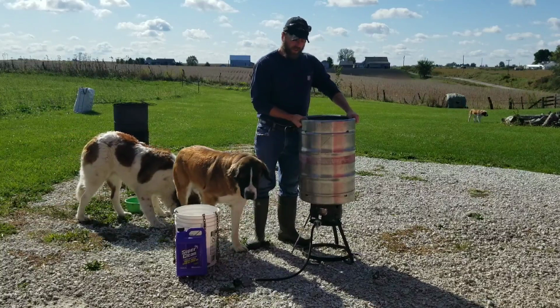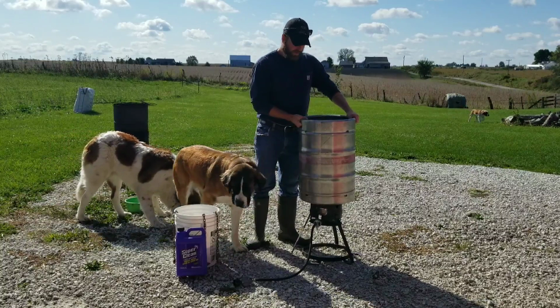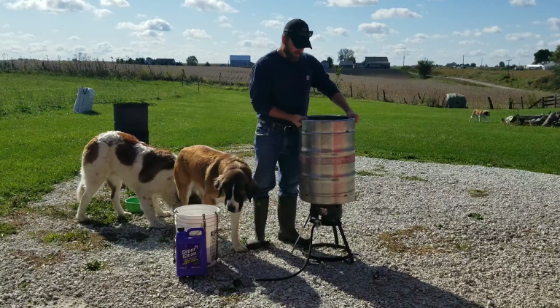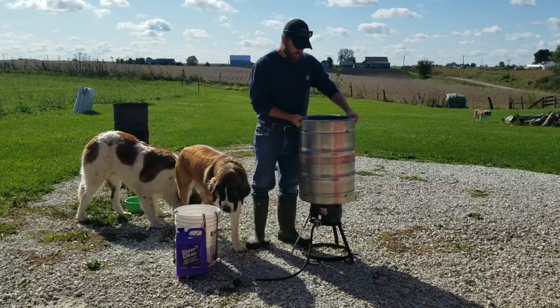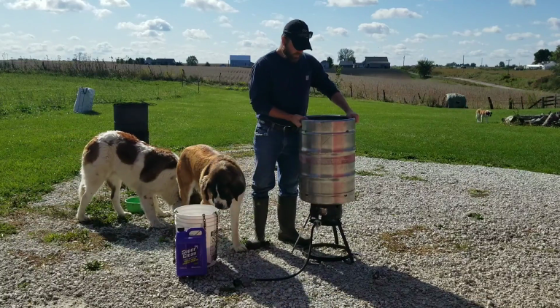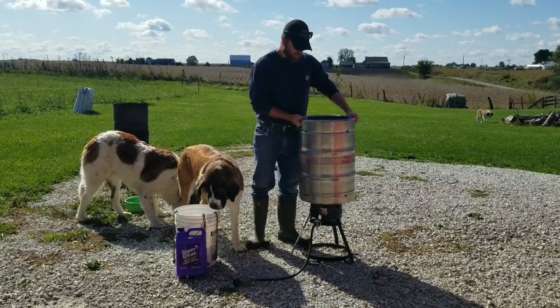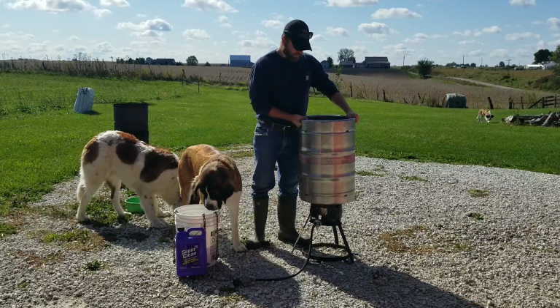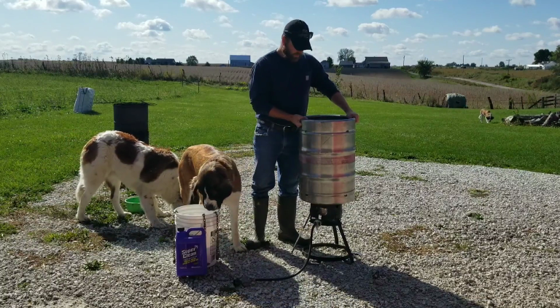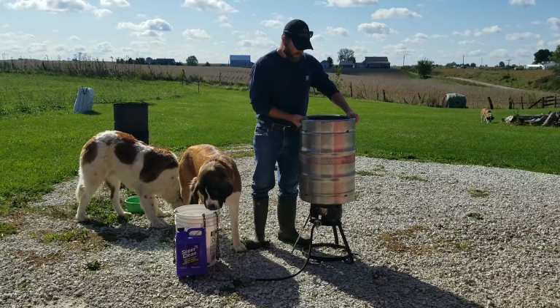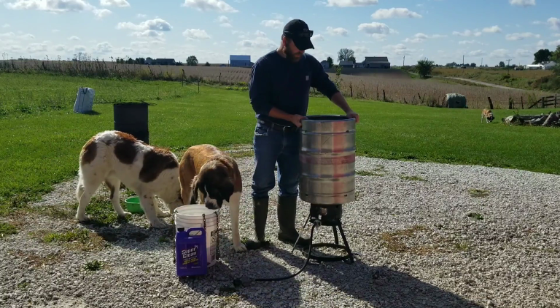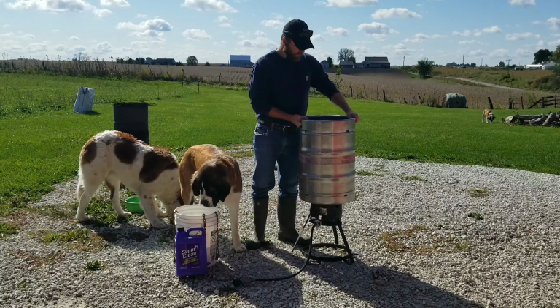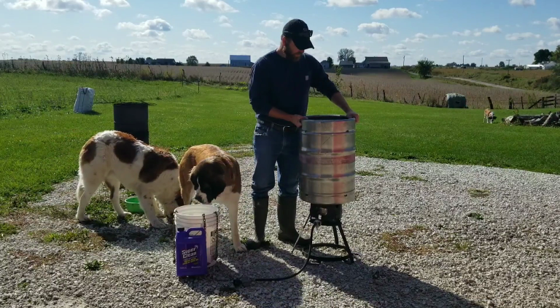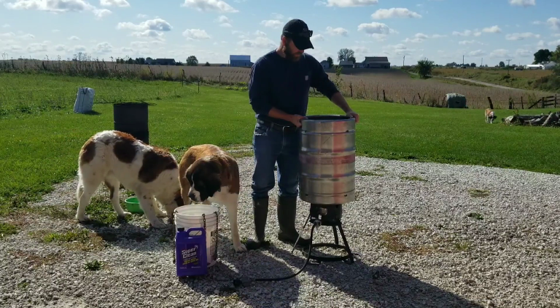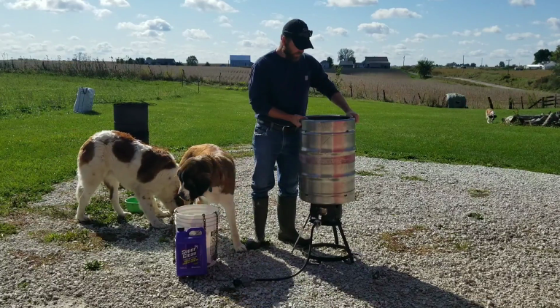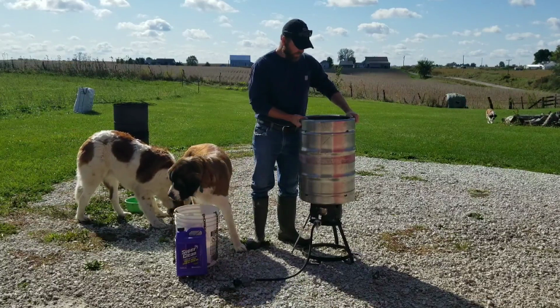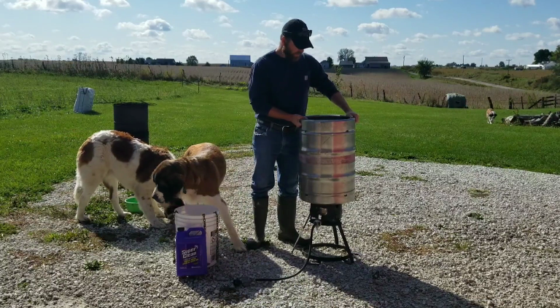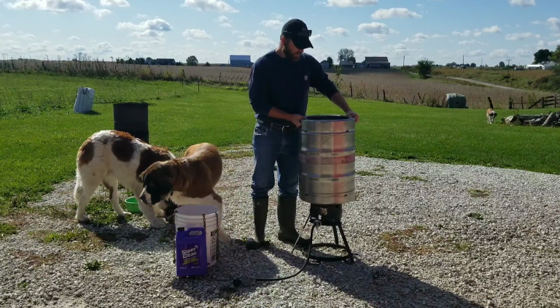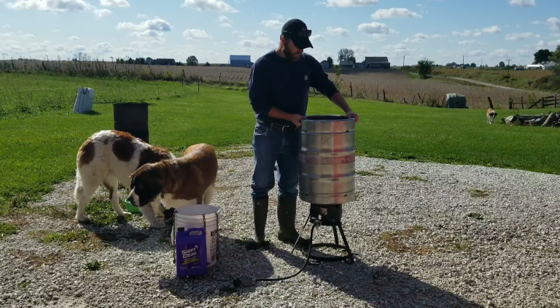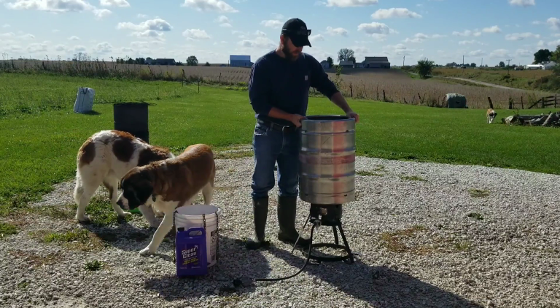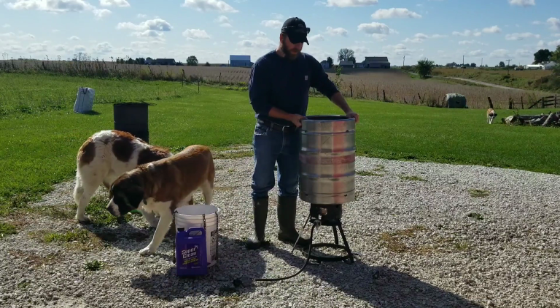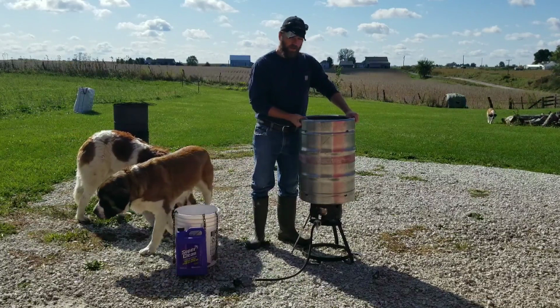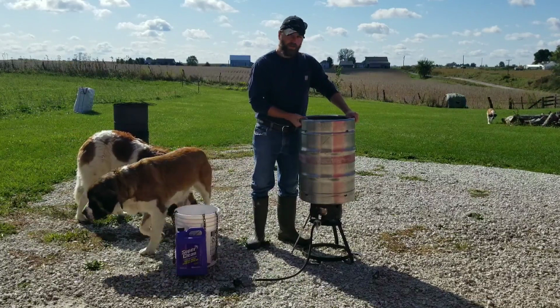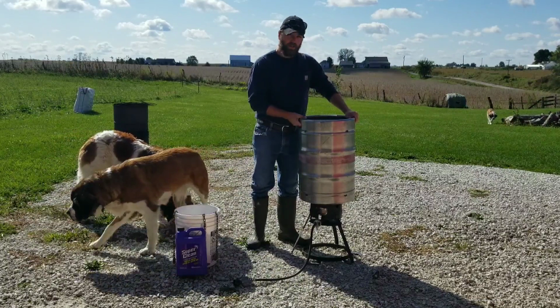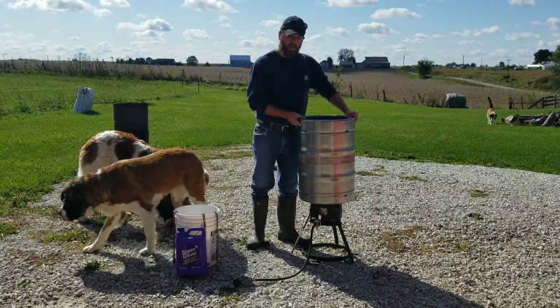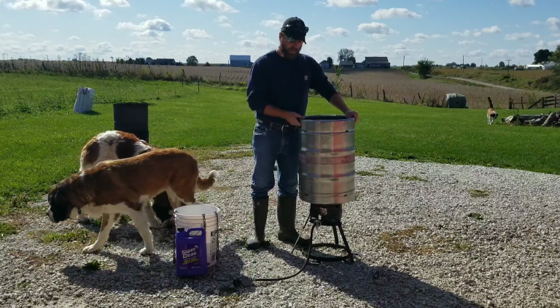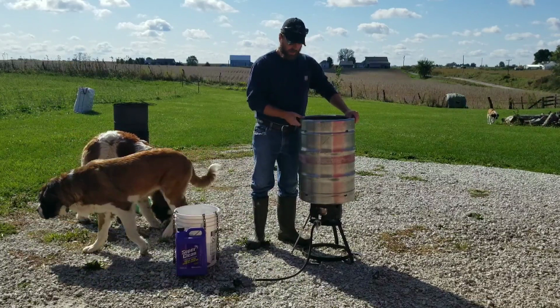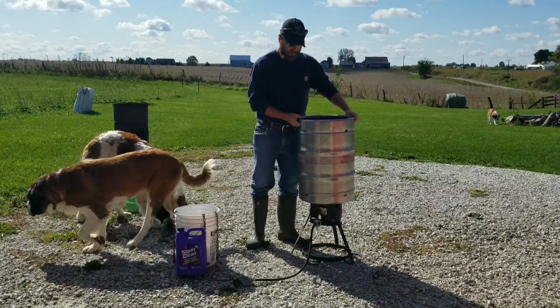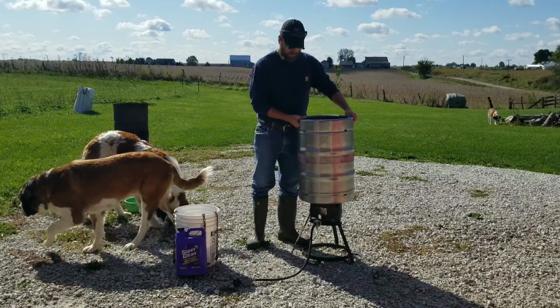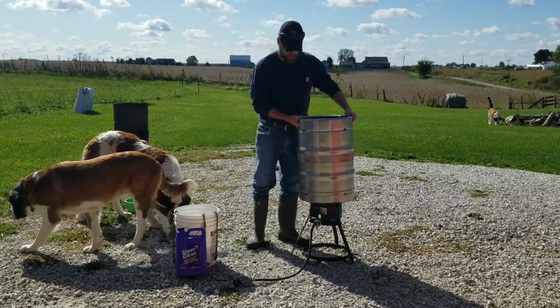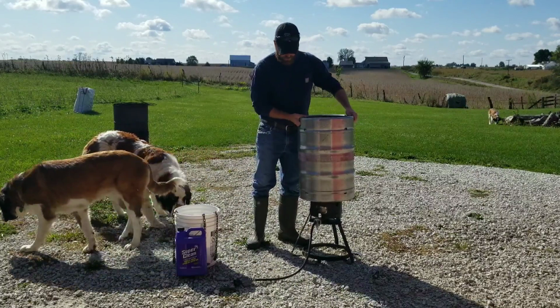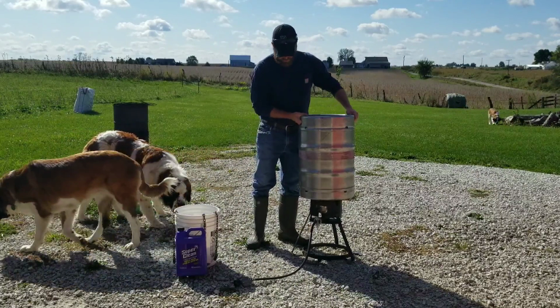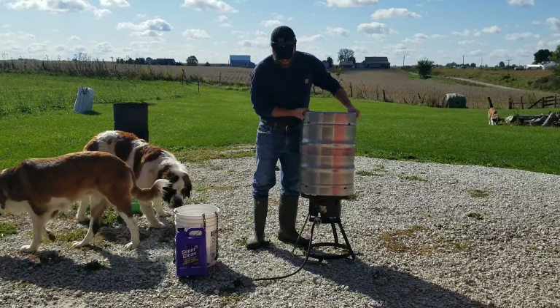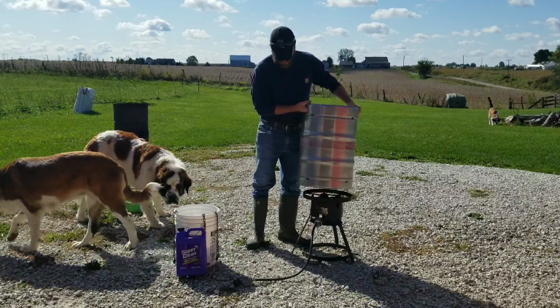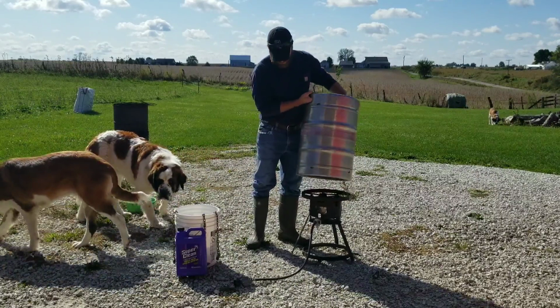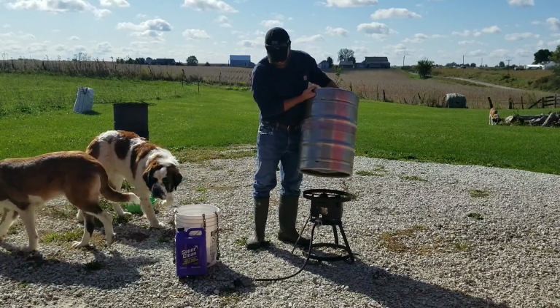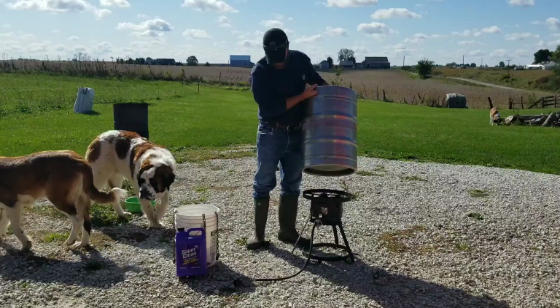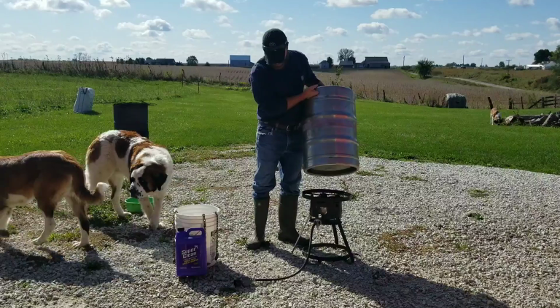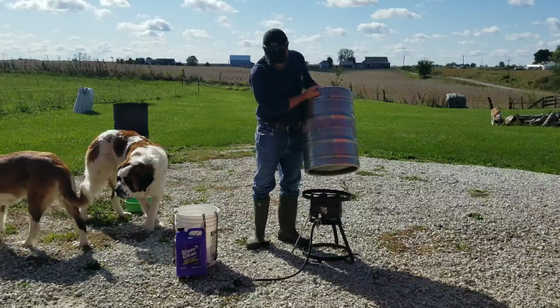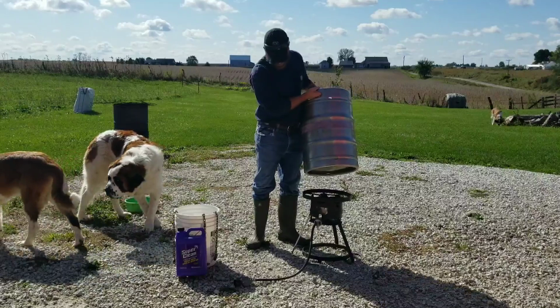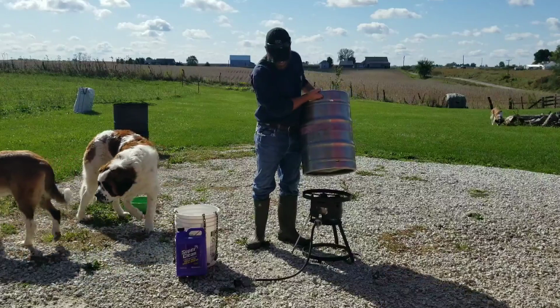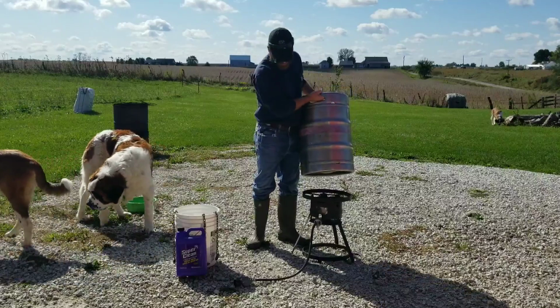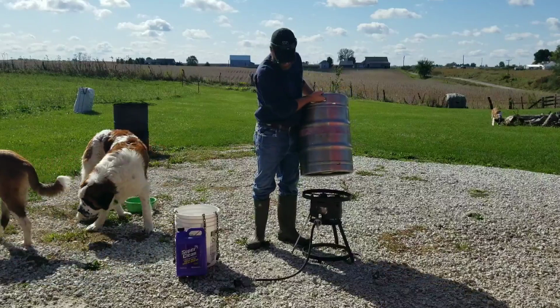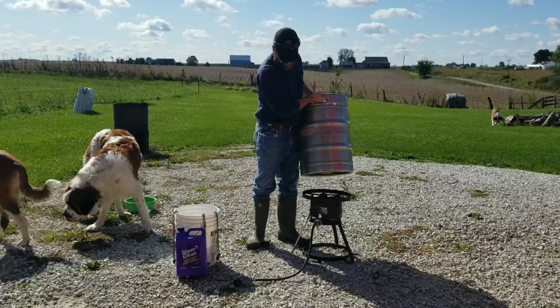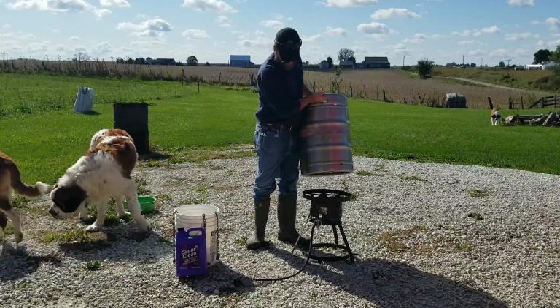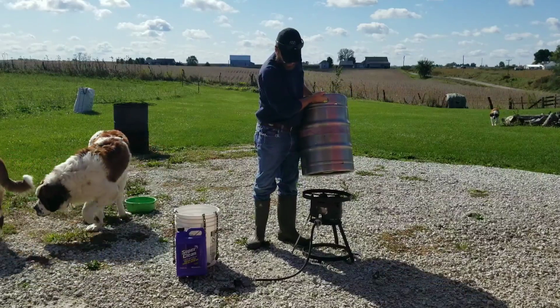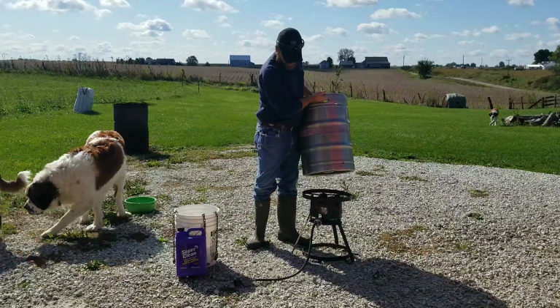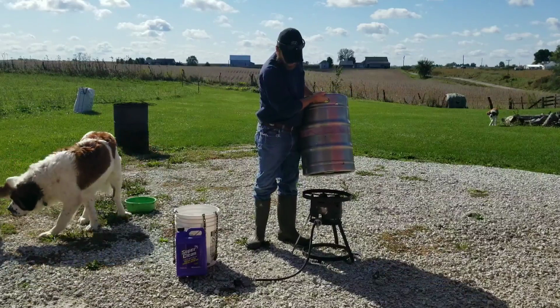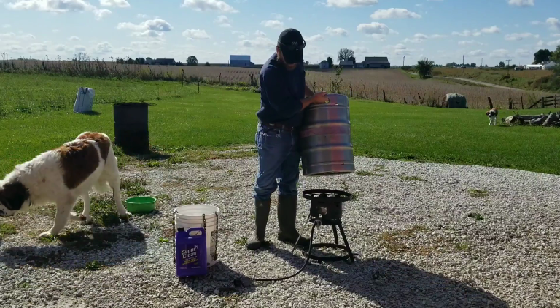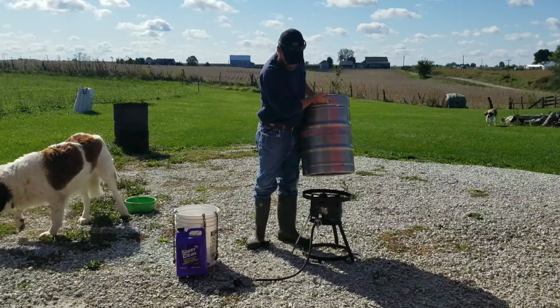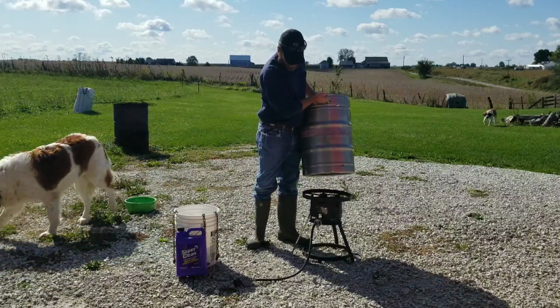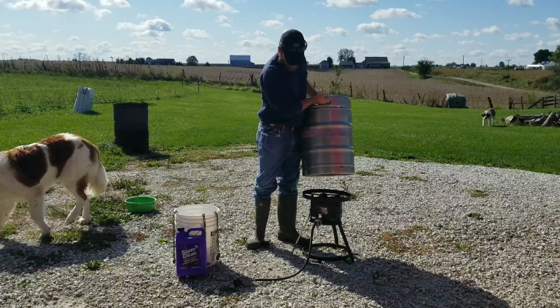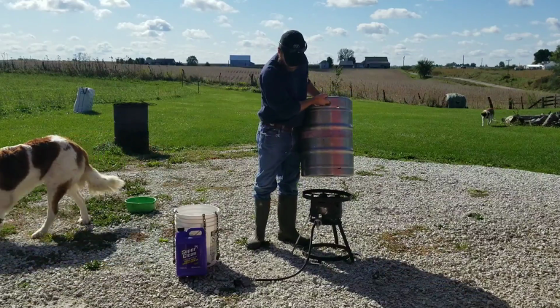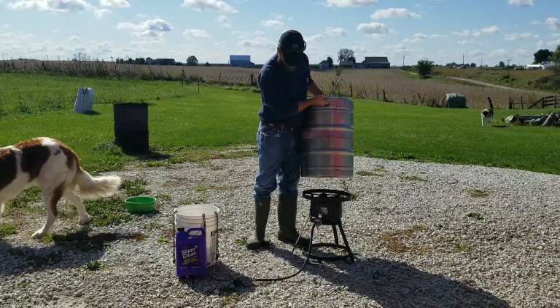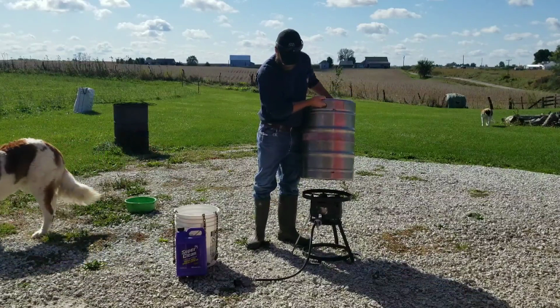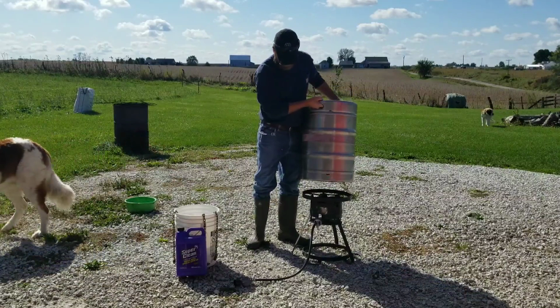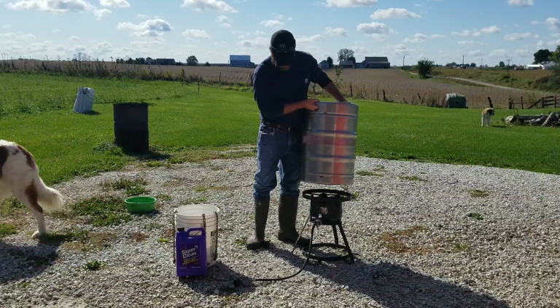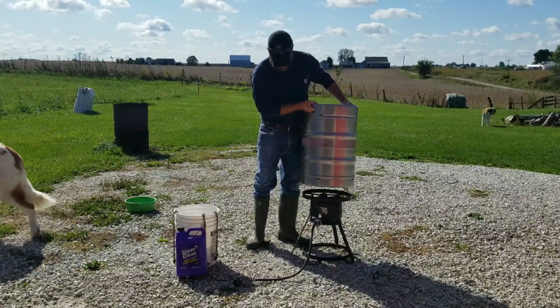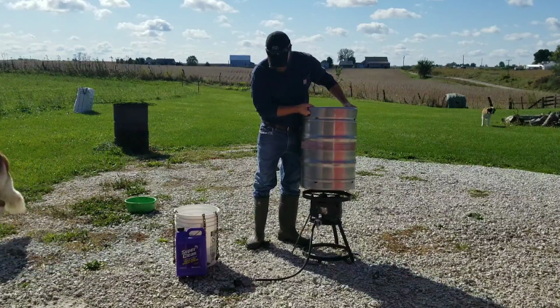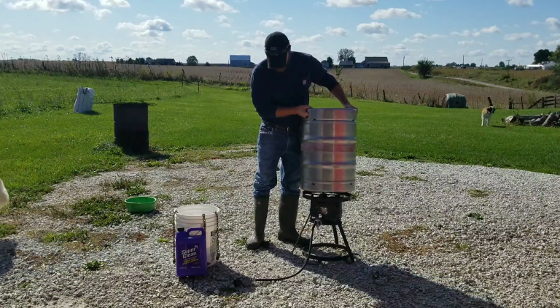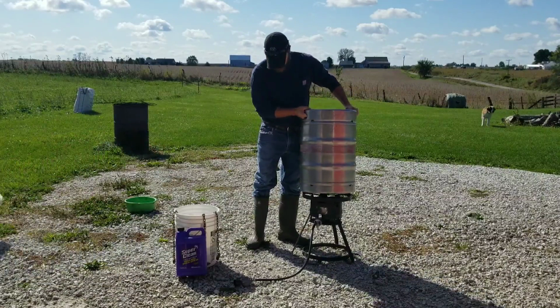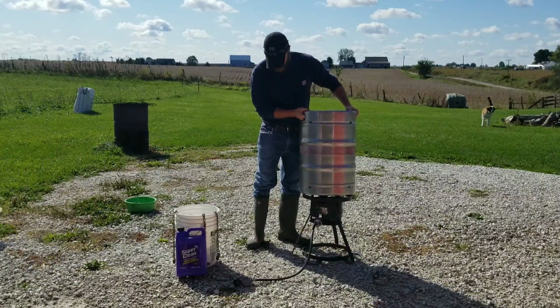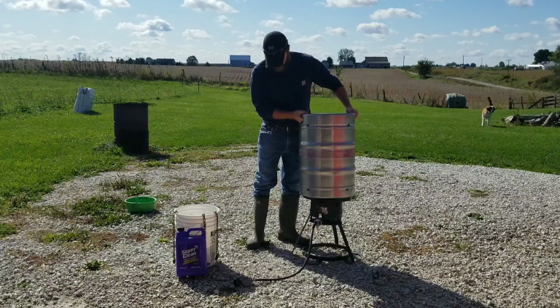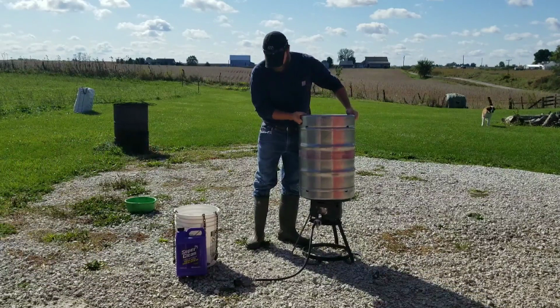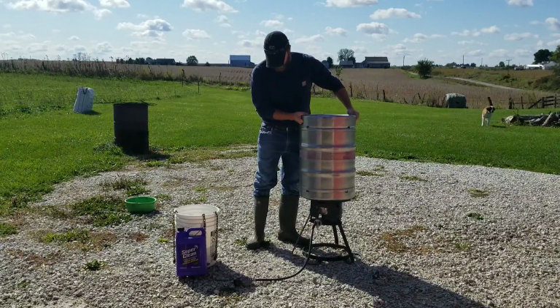It's stainless so it'll clean up easy, and it's still got the handles. The ring on the bottom fits the cooker ring like perfect.